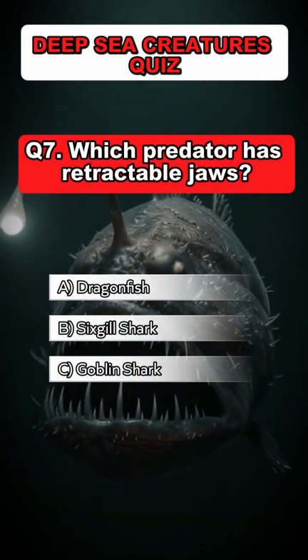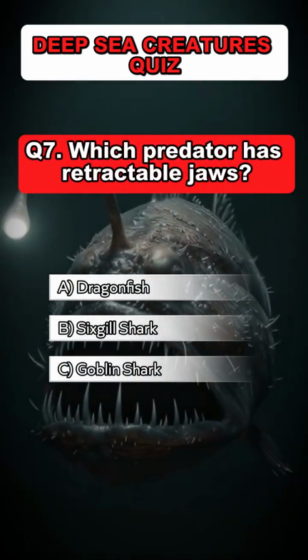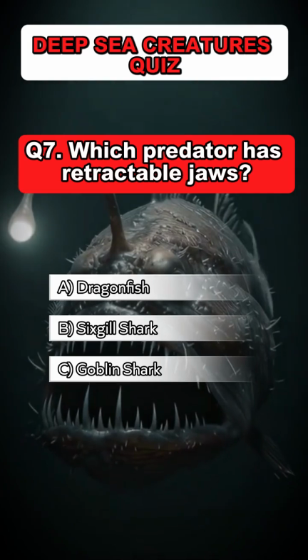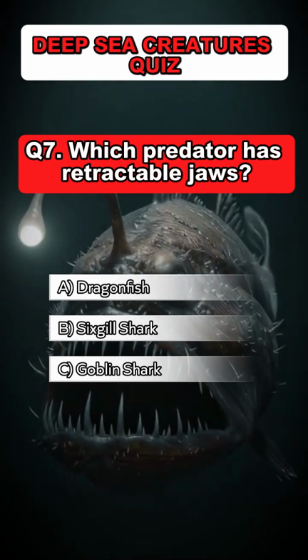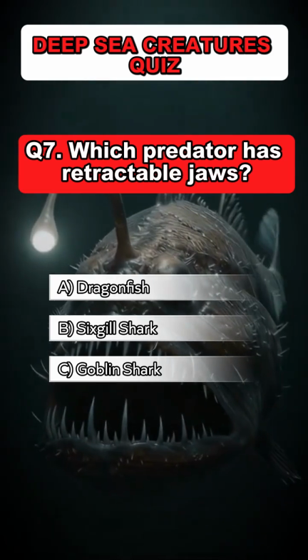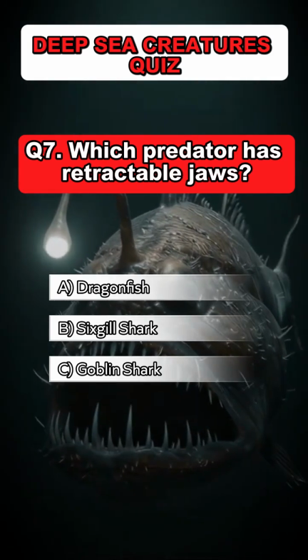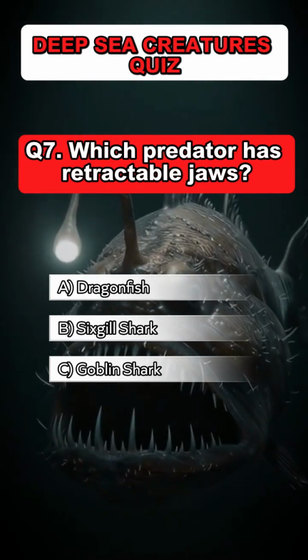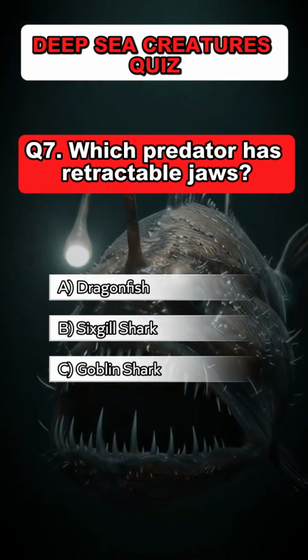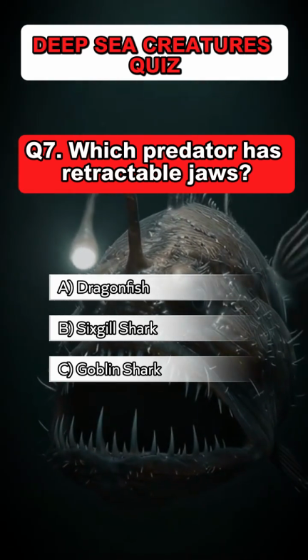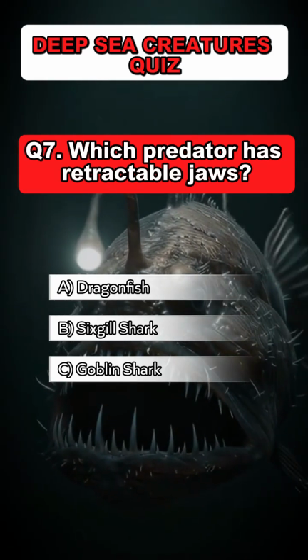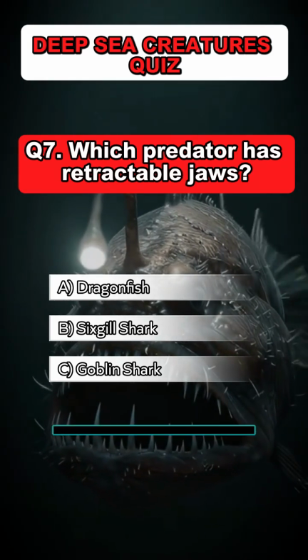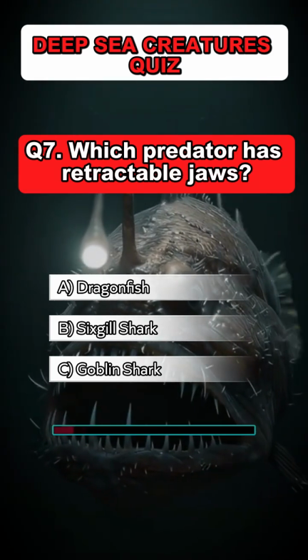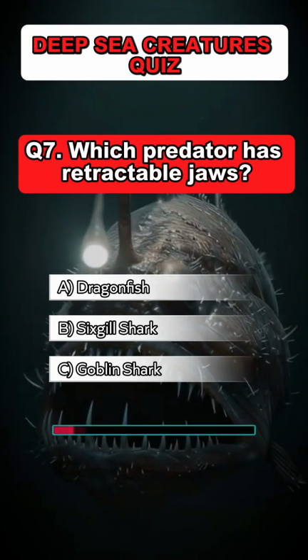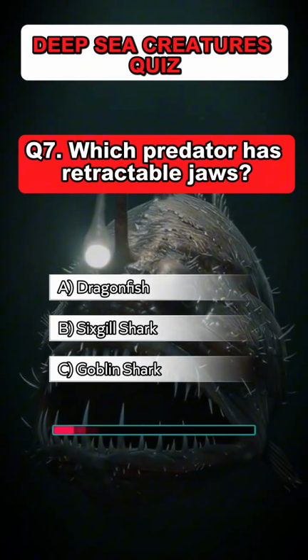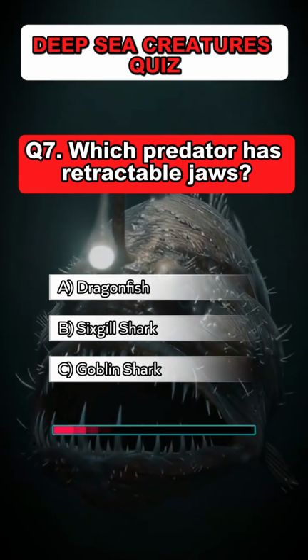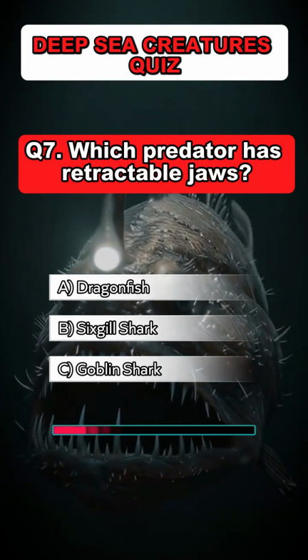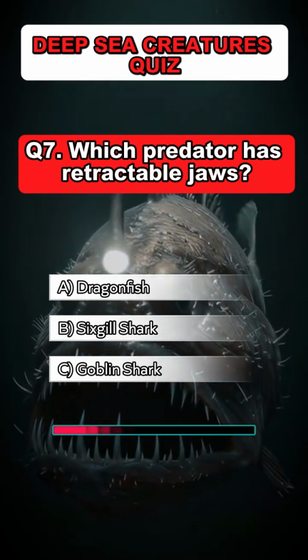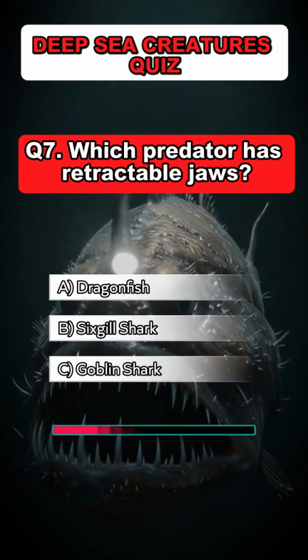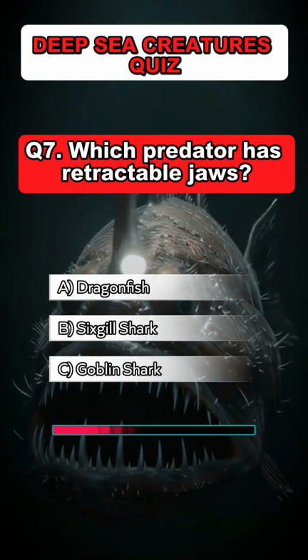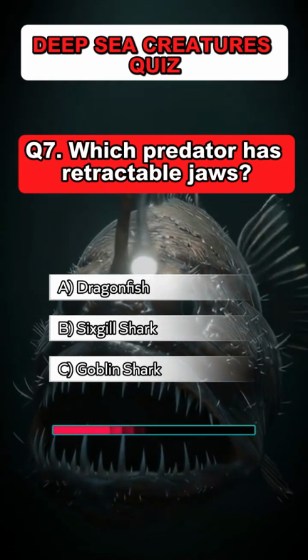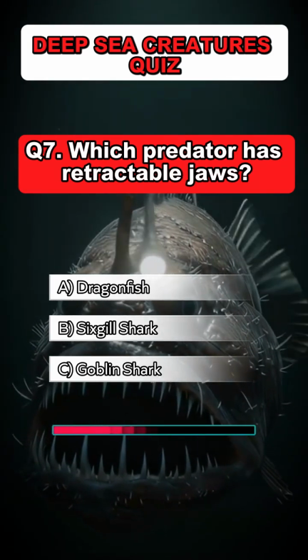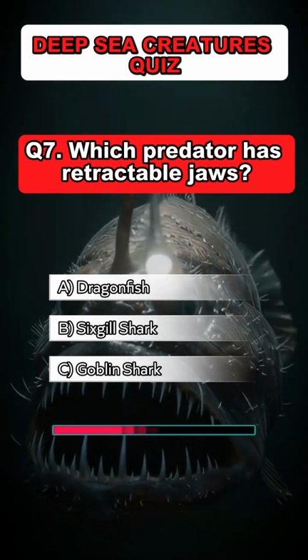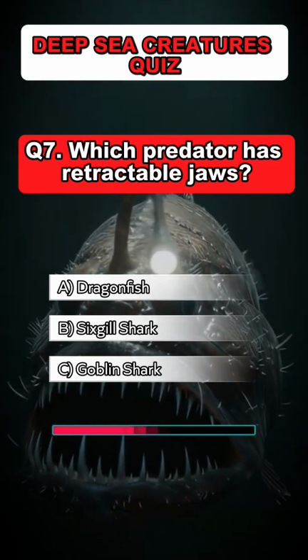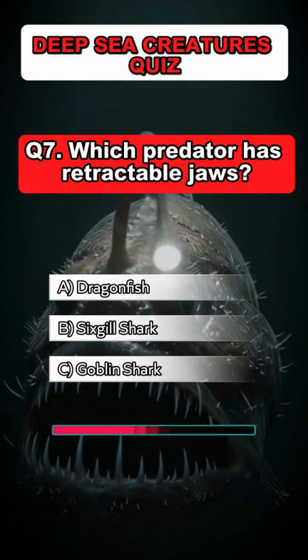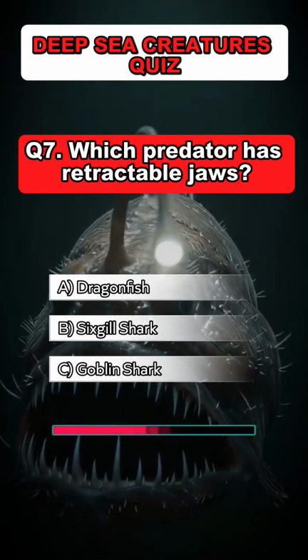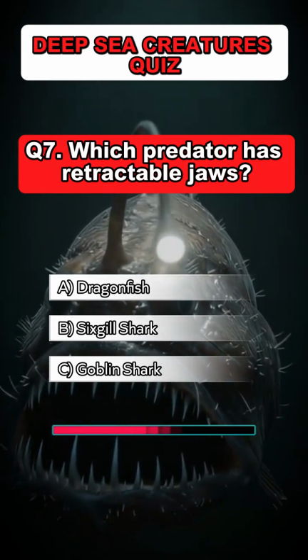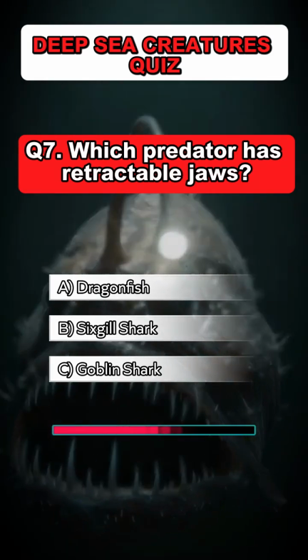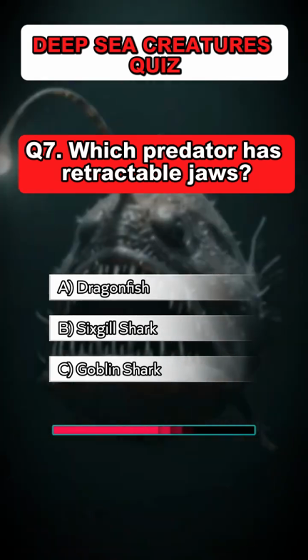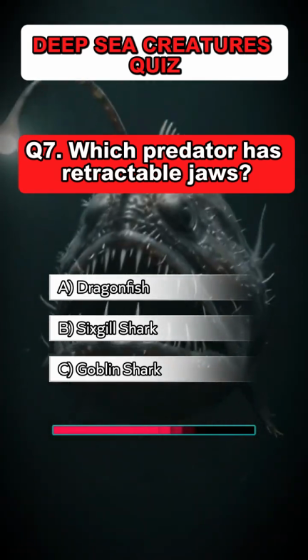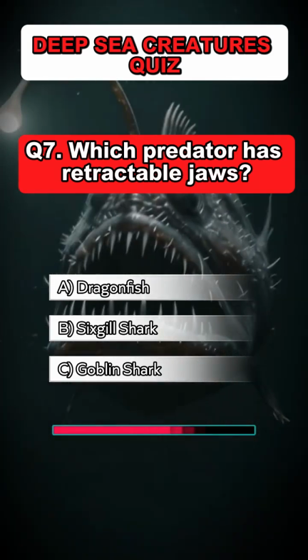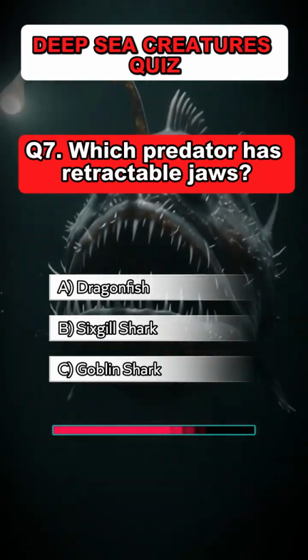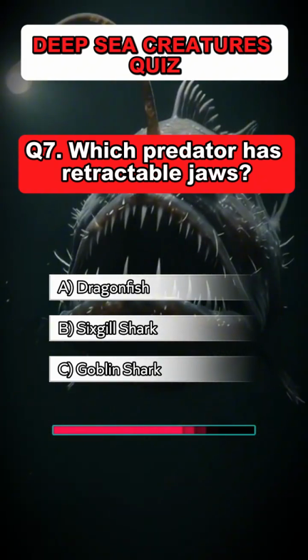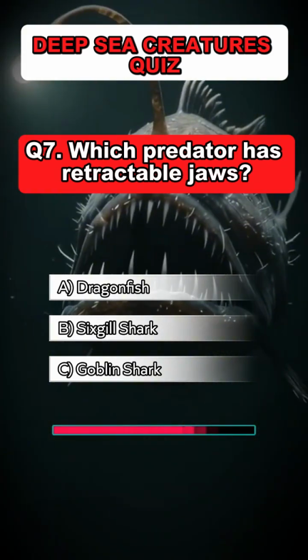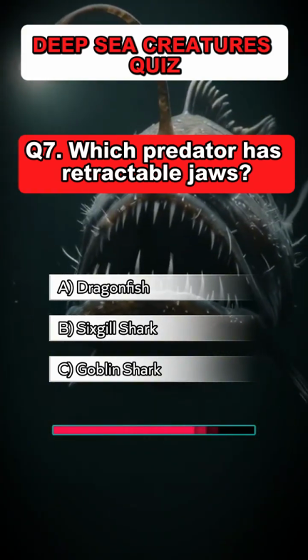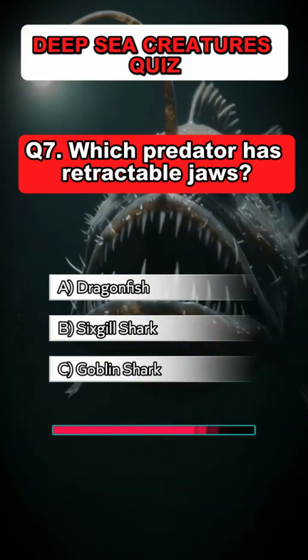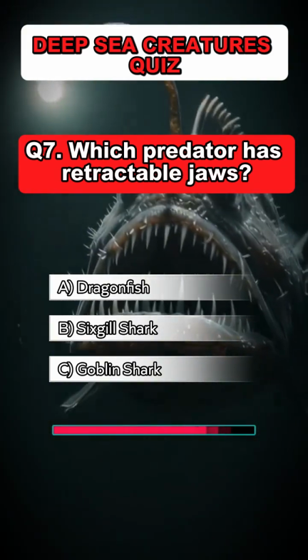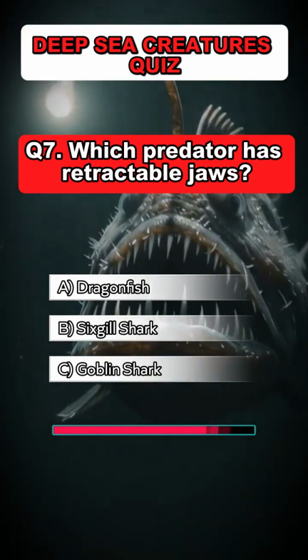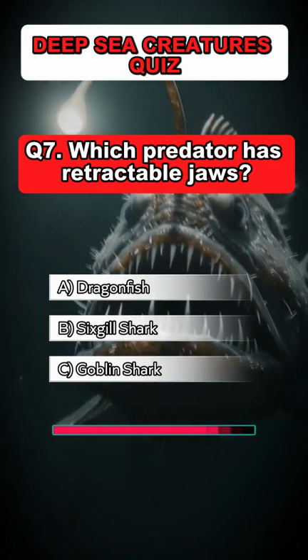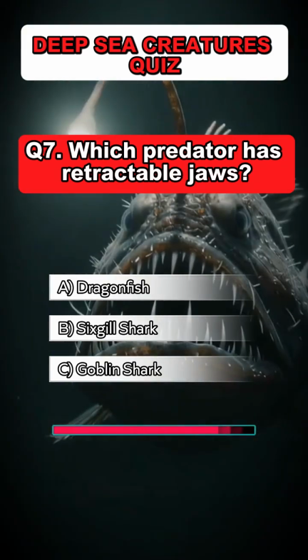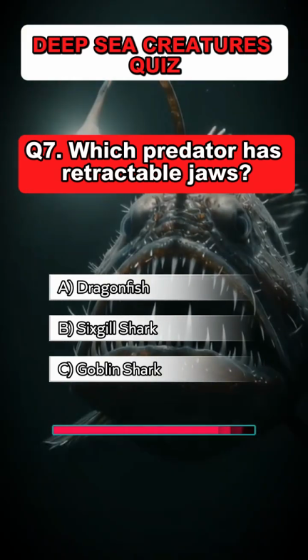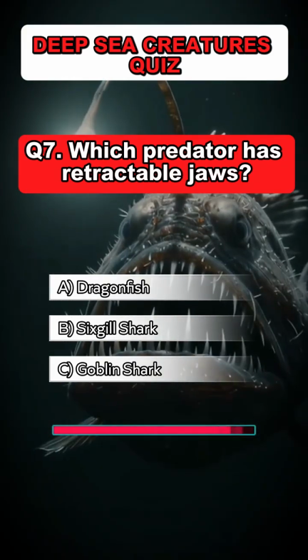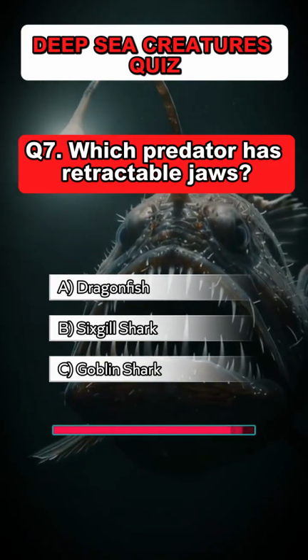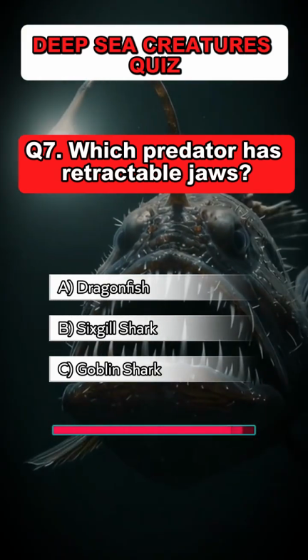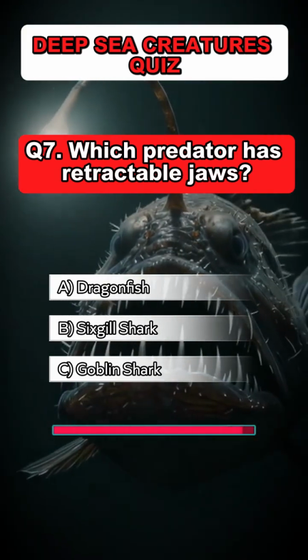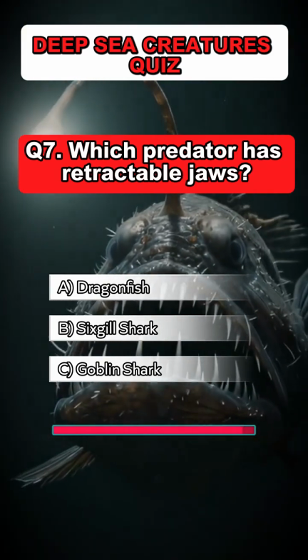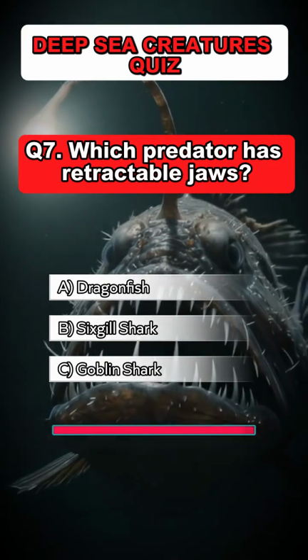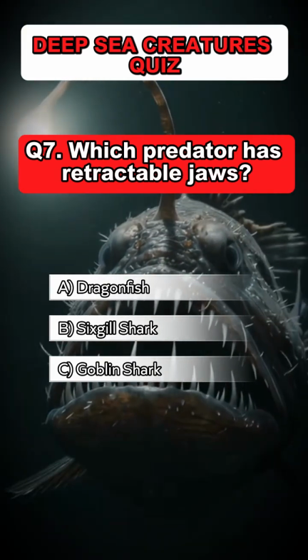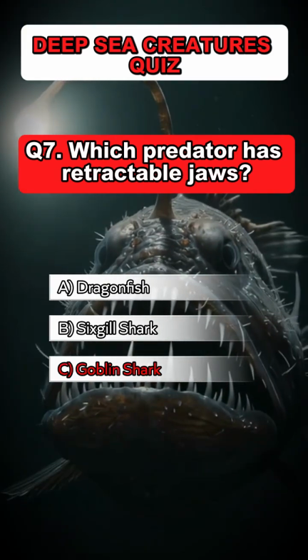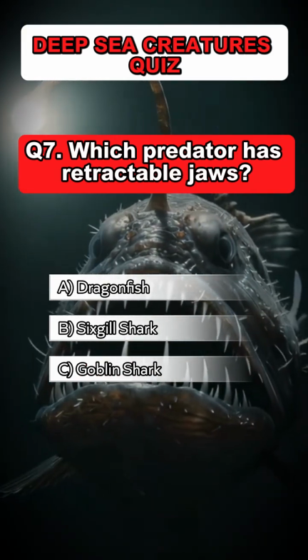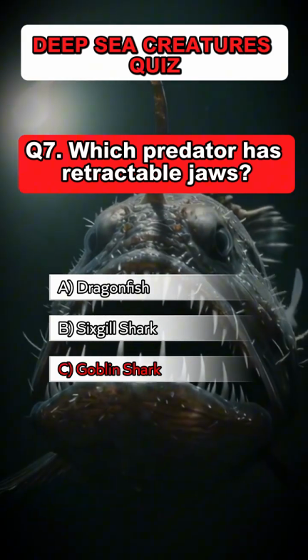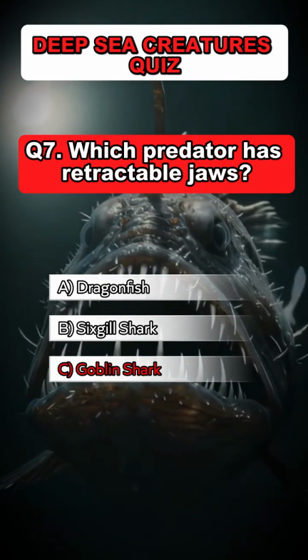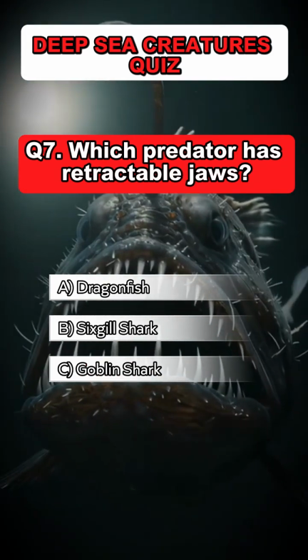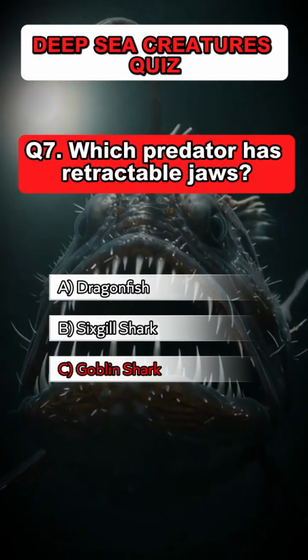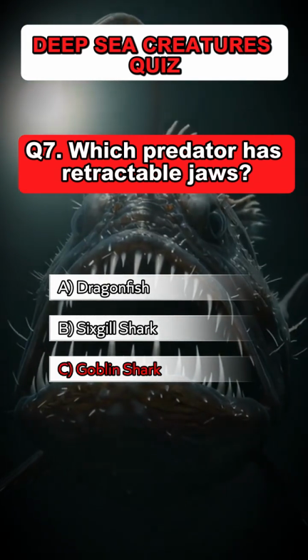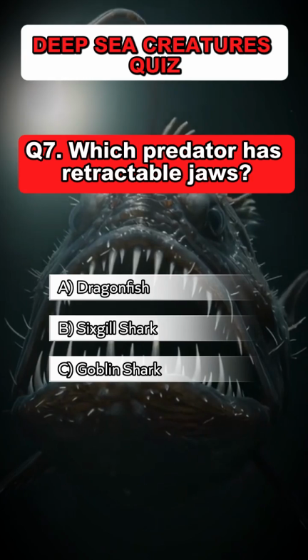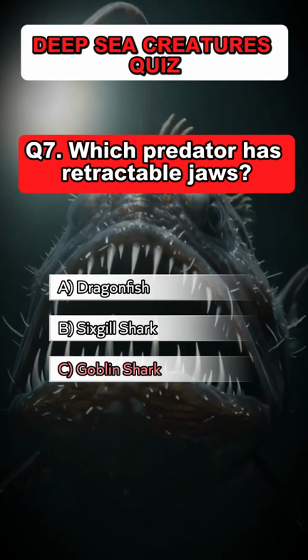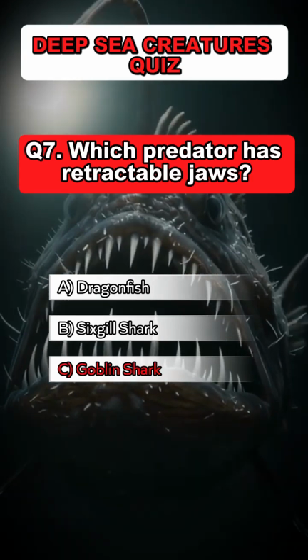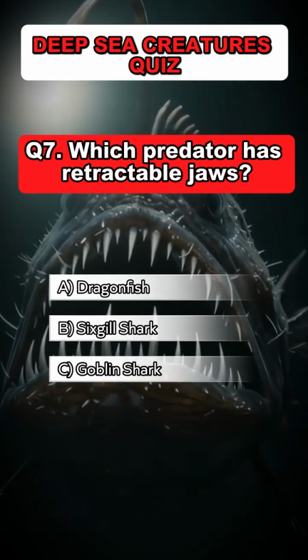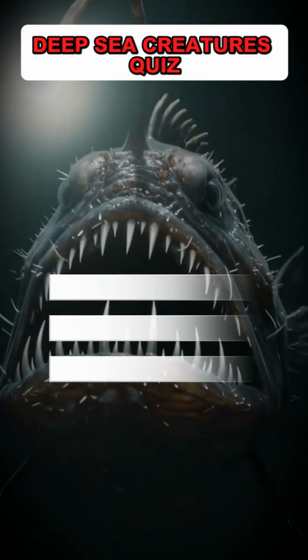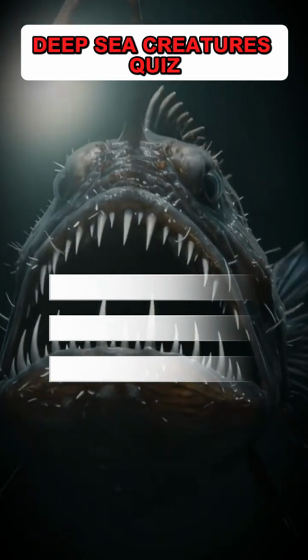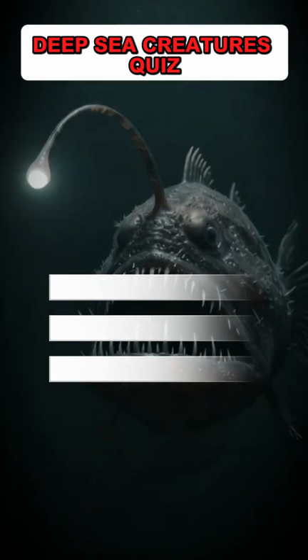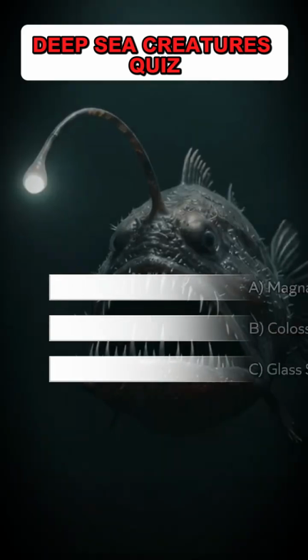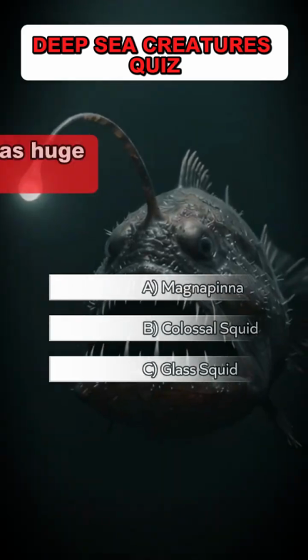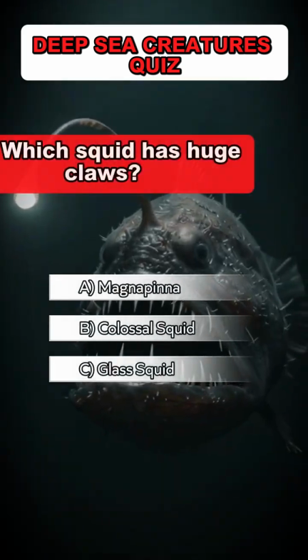Question 7: Which predator has retractable jaws? Answer: C. Goblin shark.